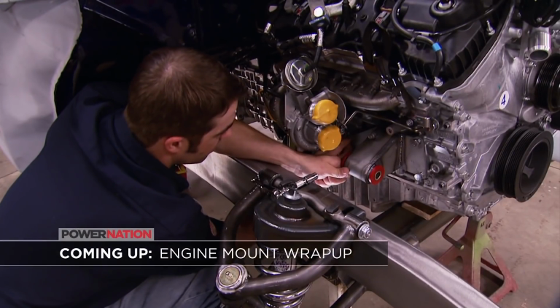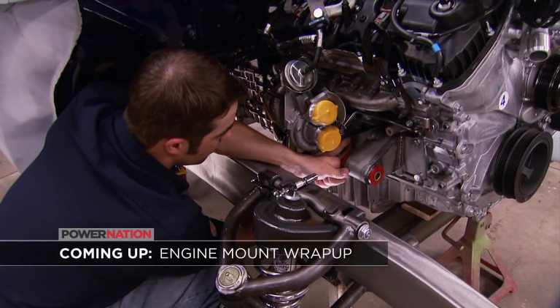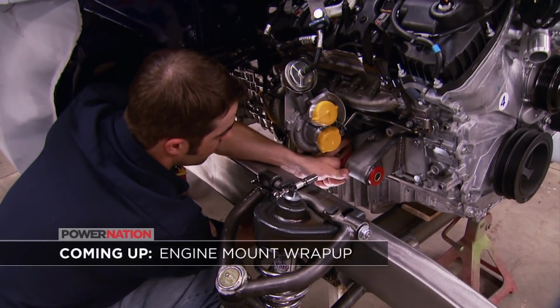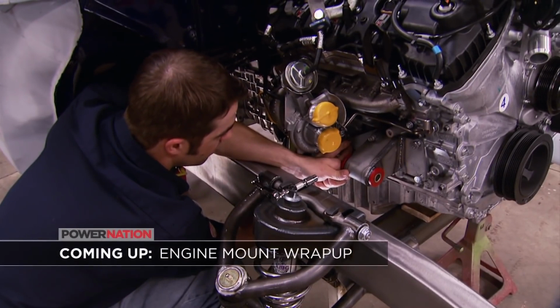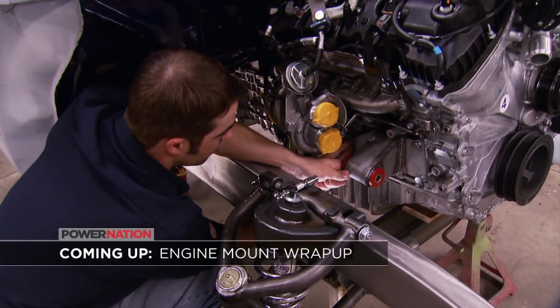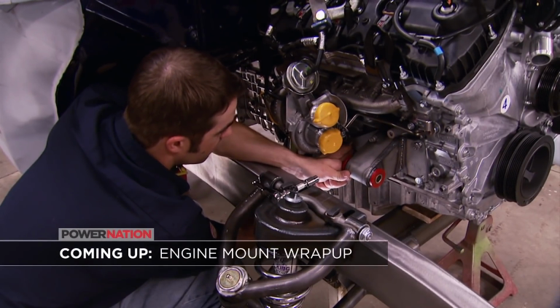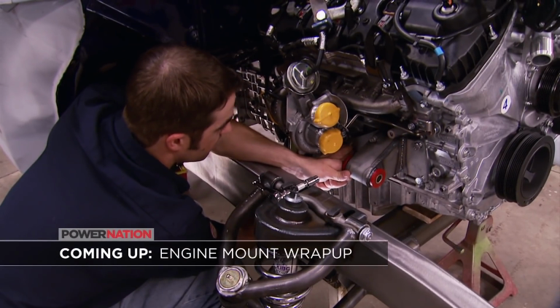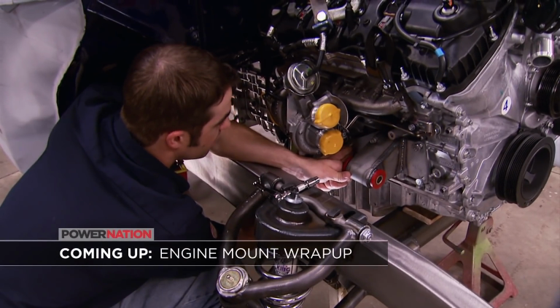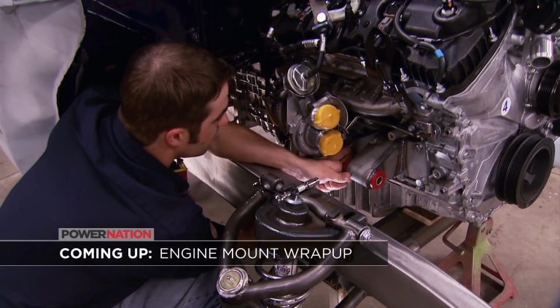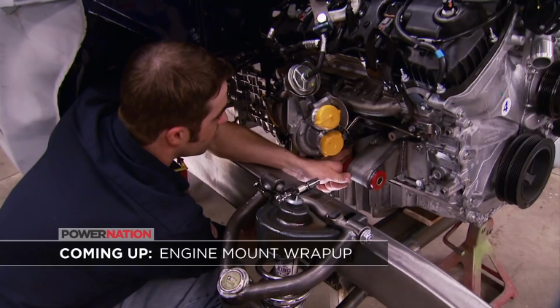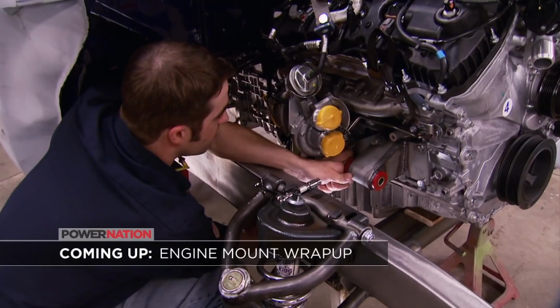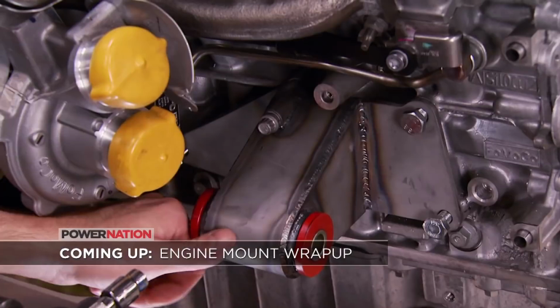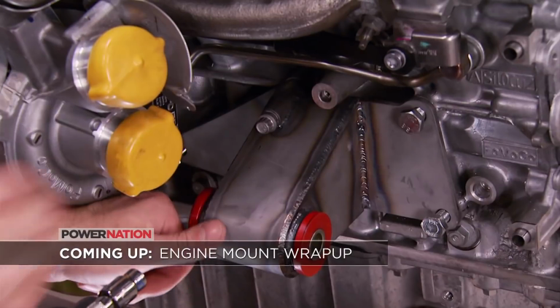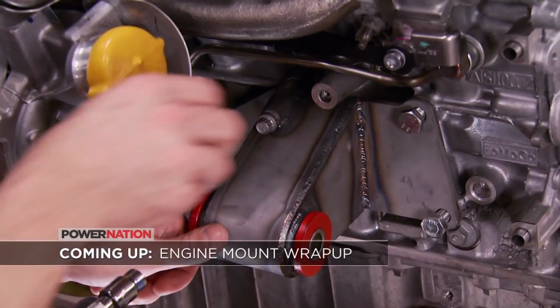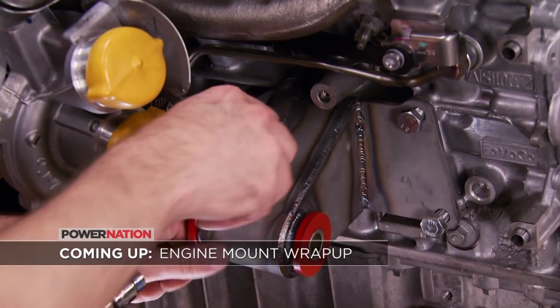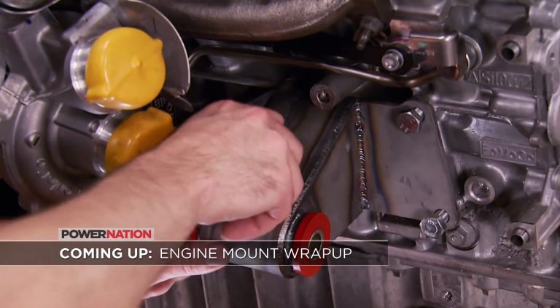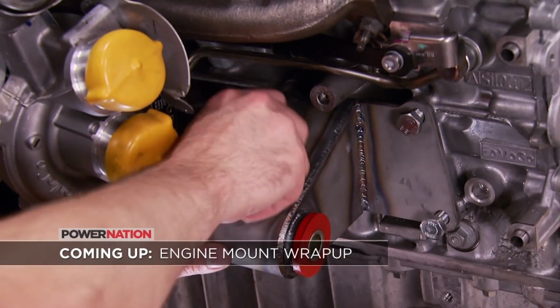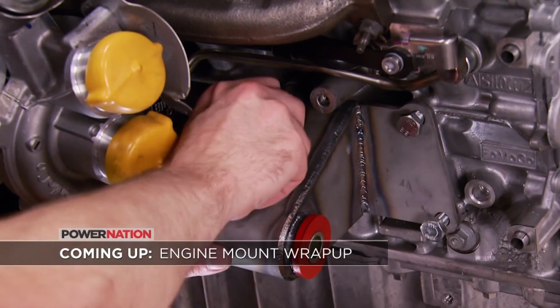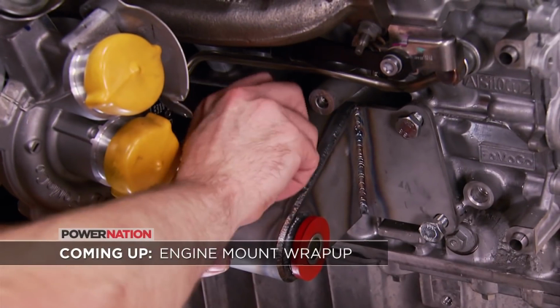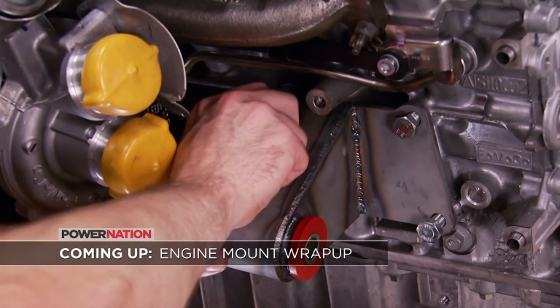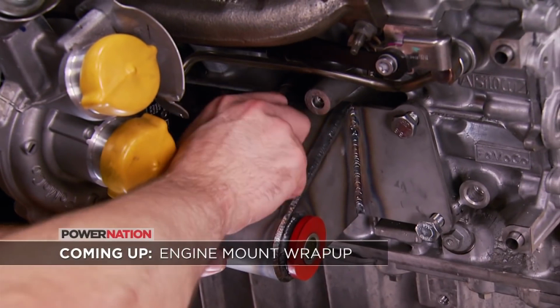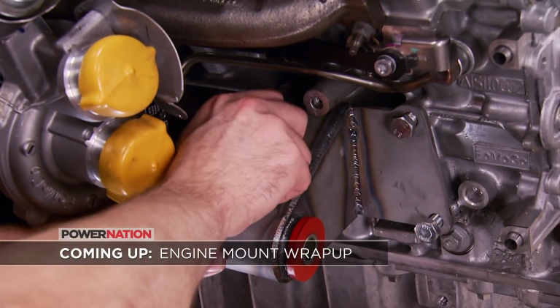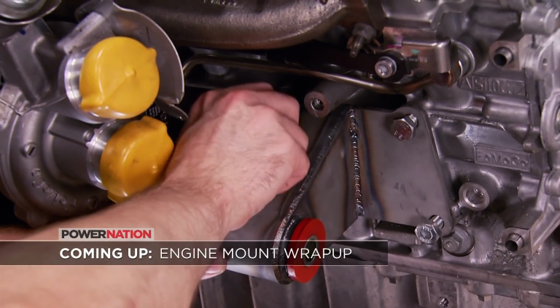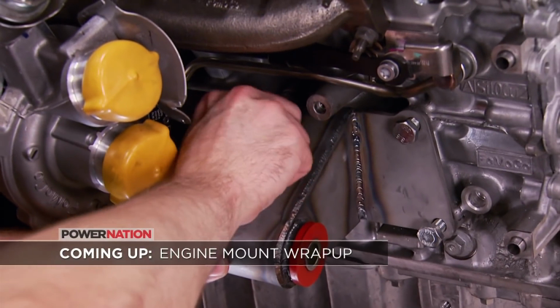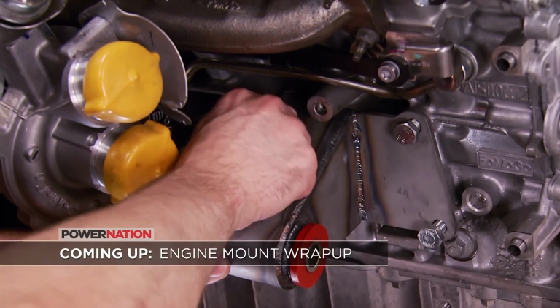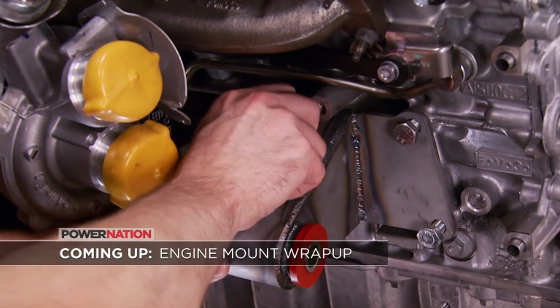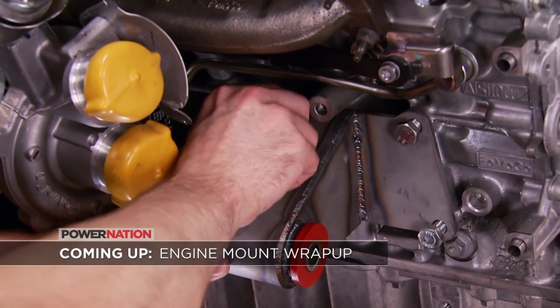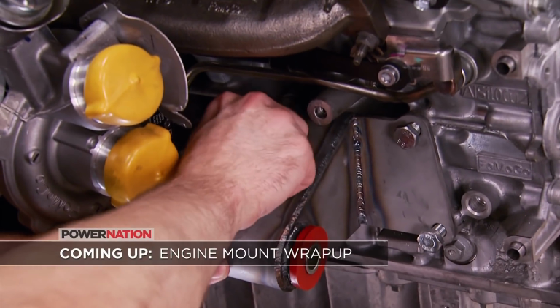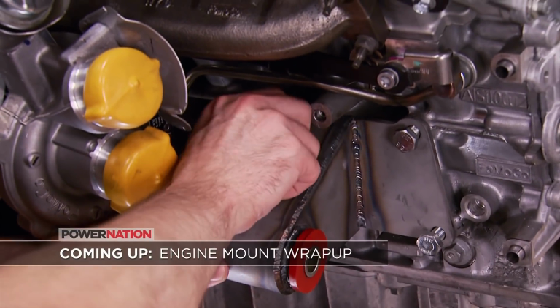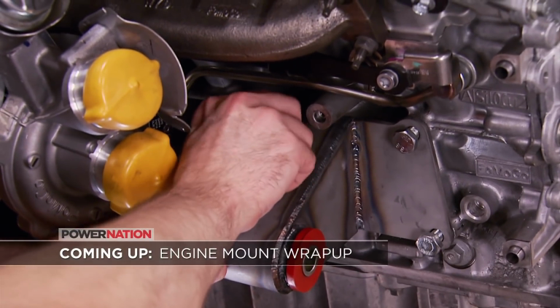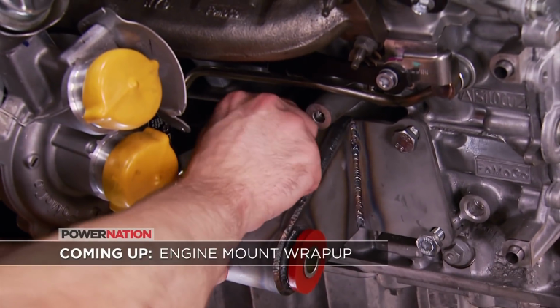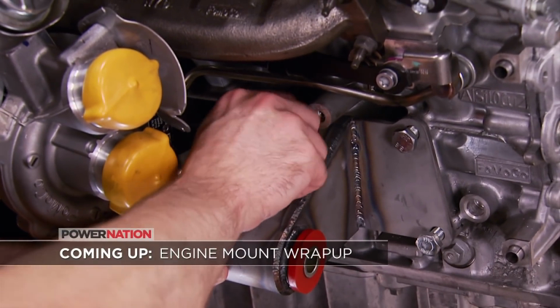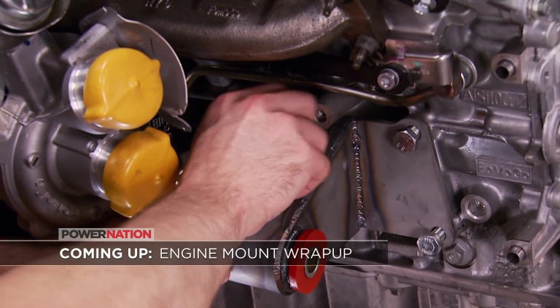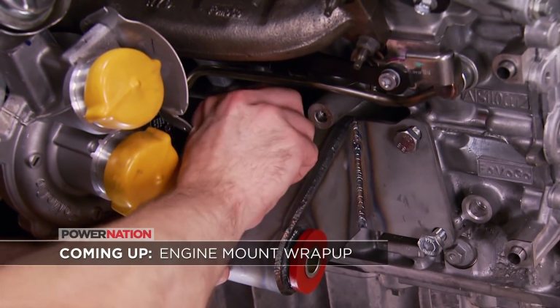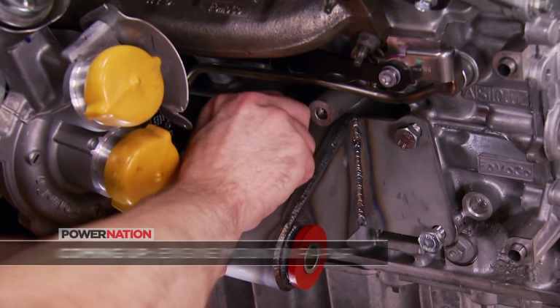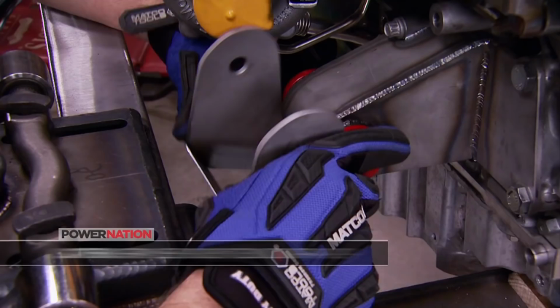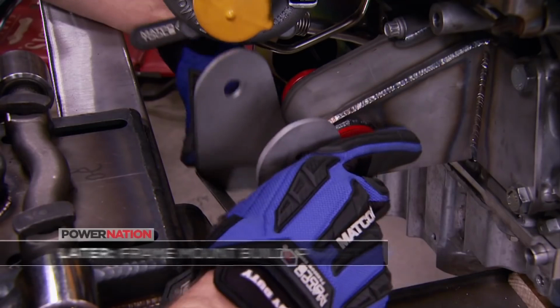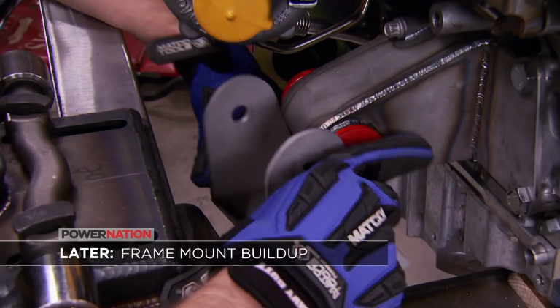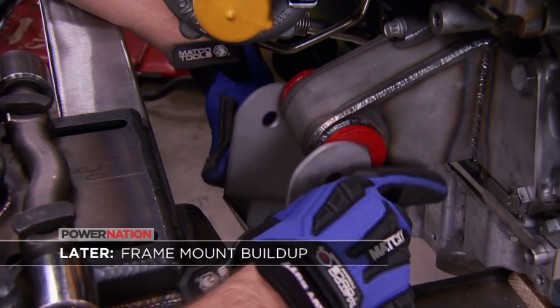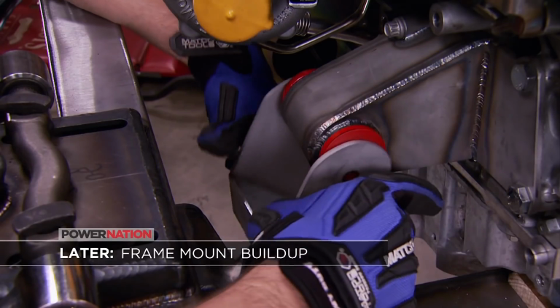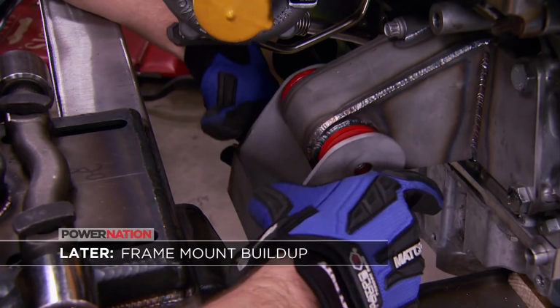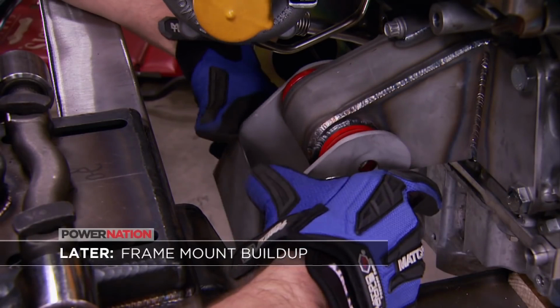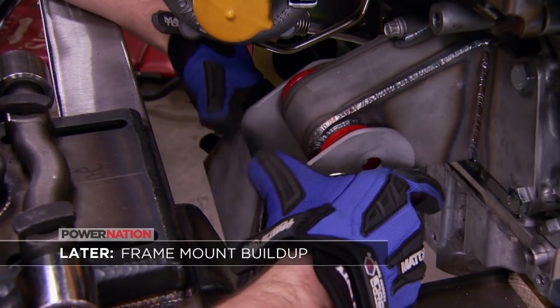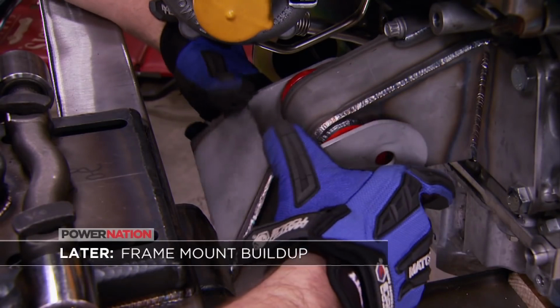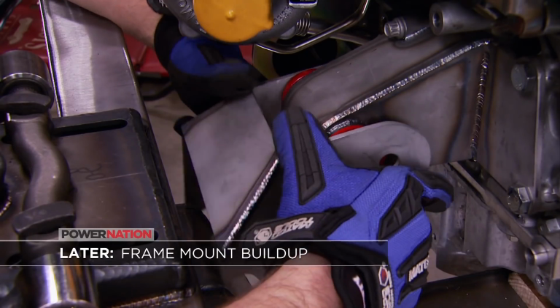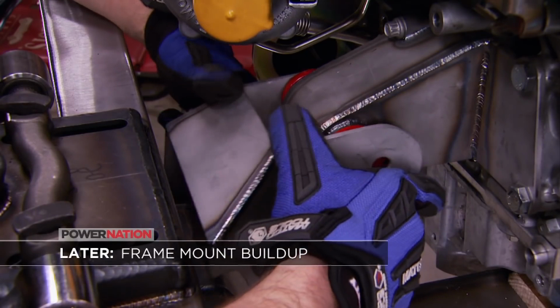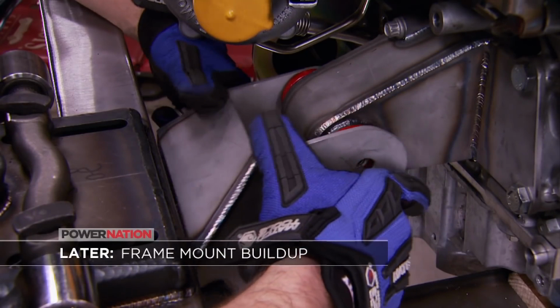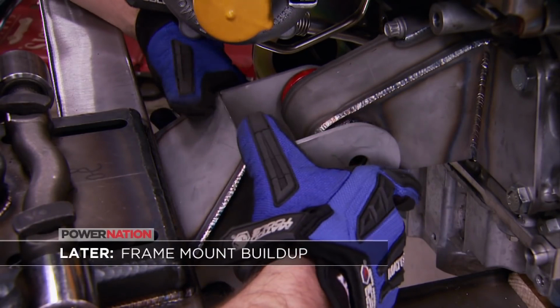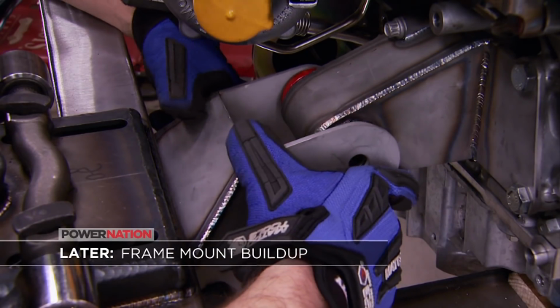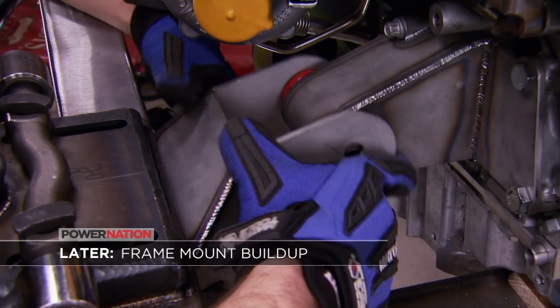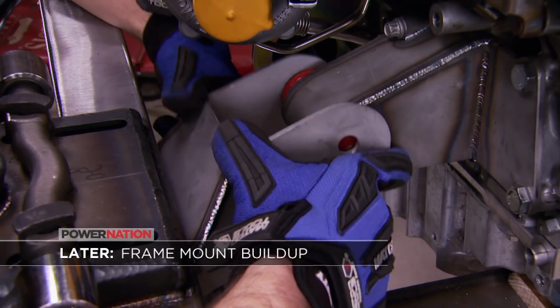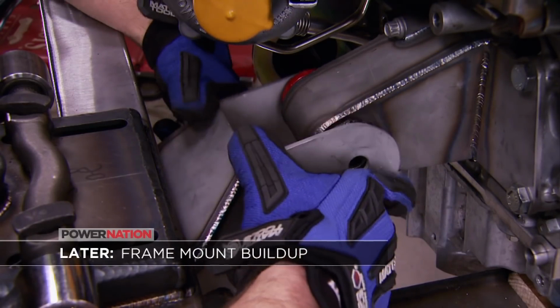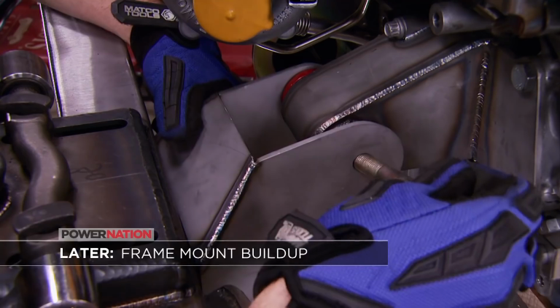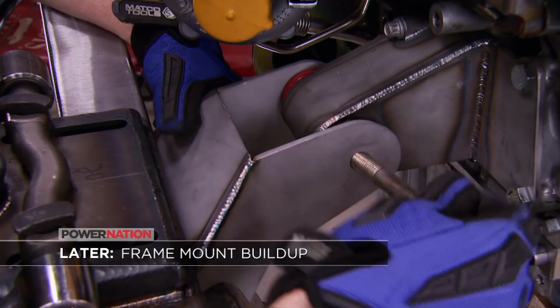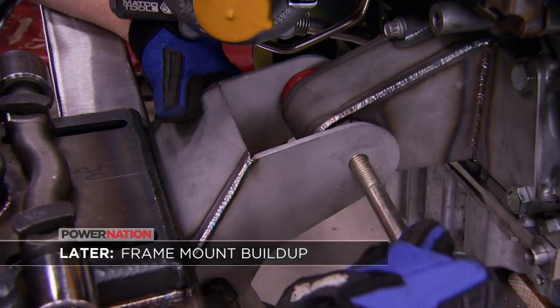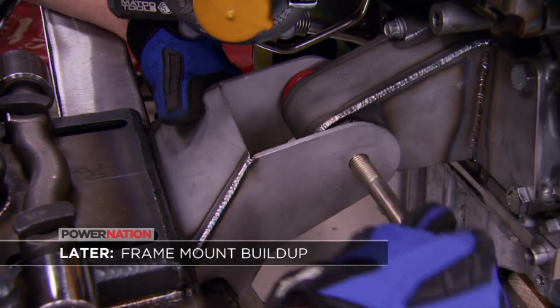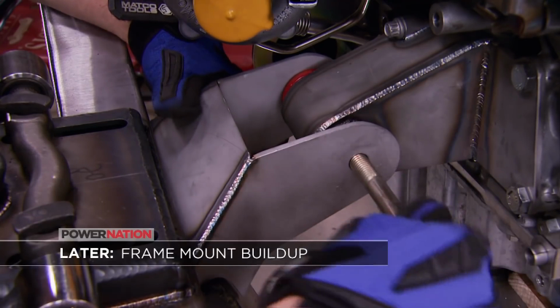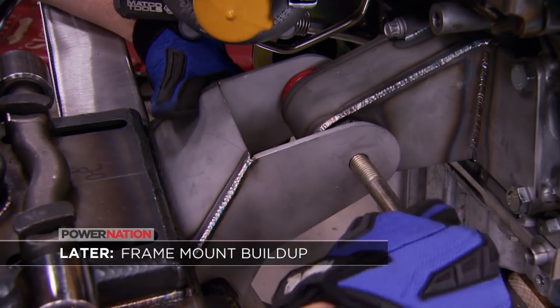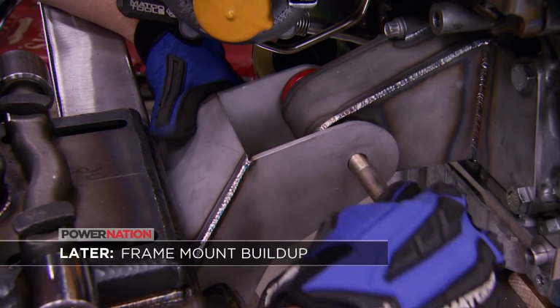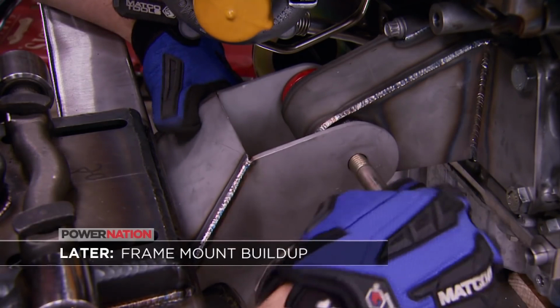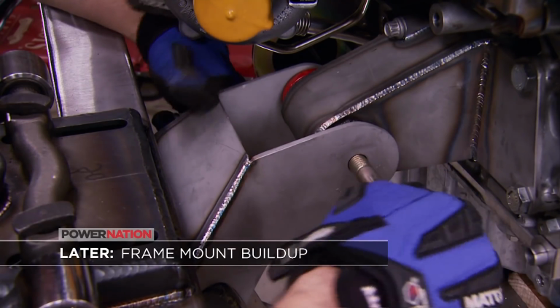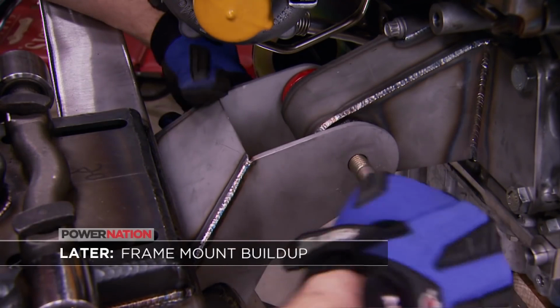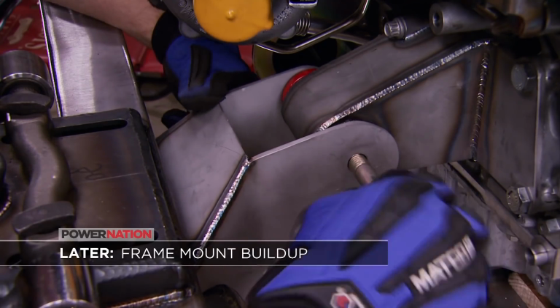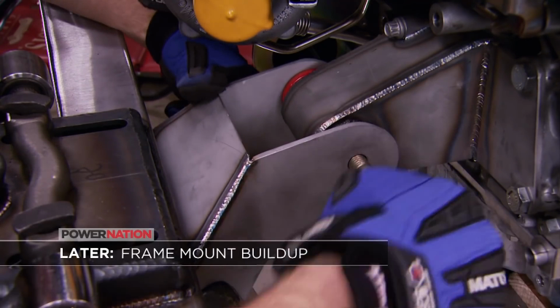After the break, Ryan finishes up the engine side of his custom mount. And later, he's building up the frame side of the mount. Stay tuned.